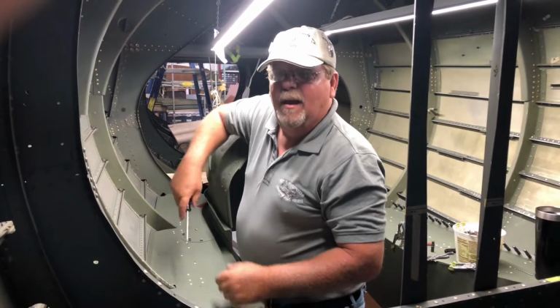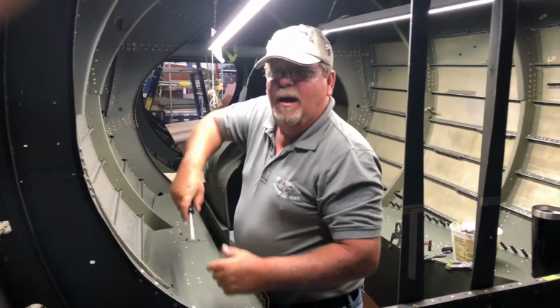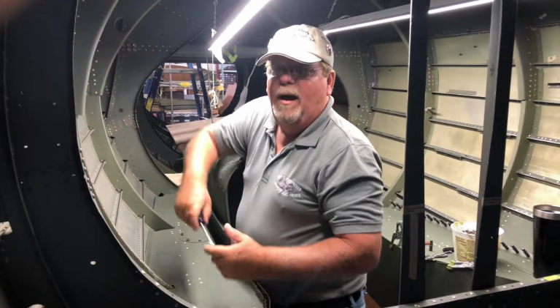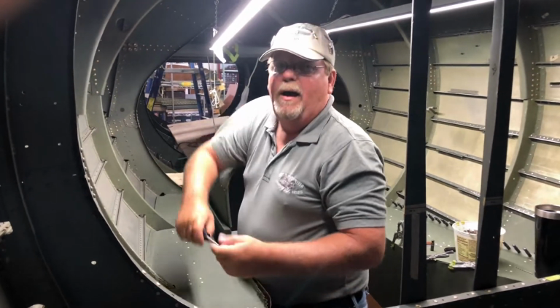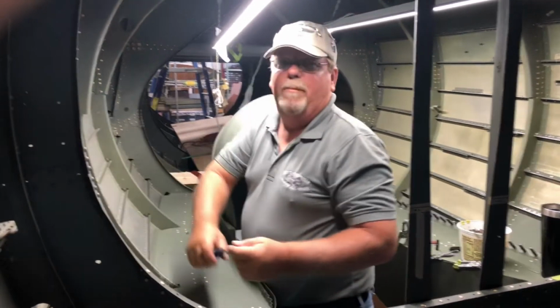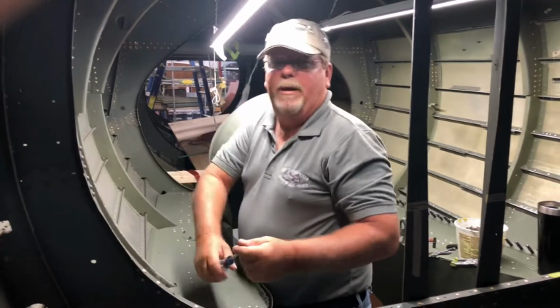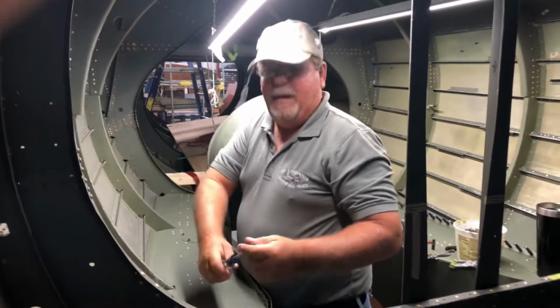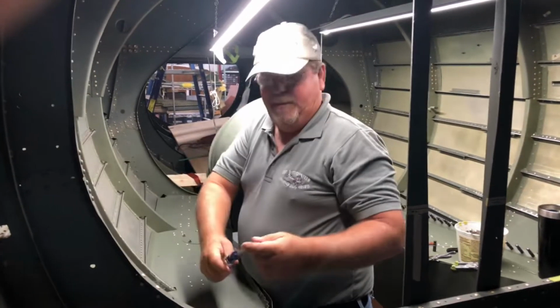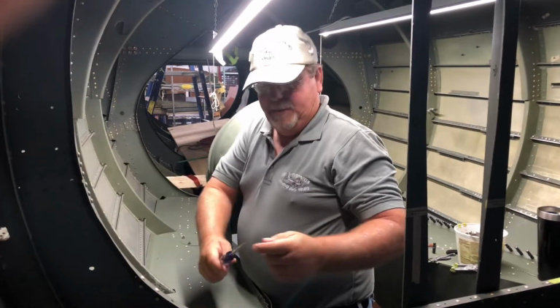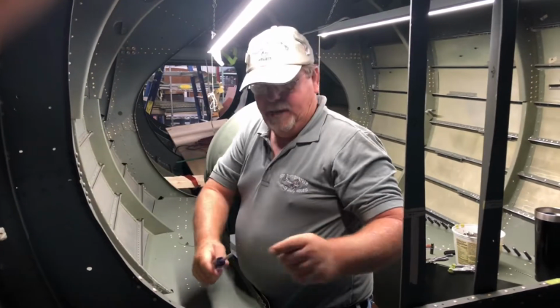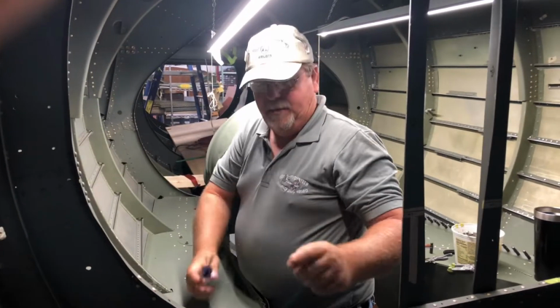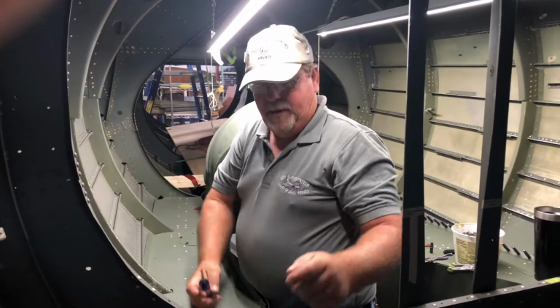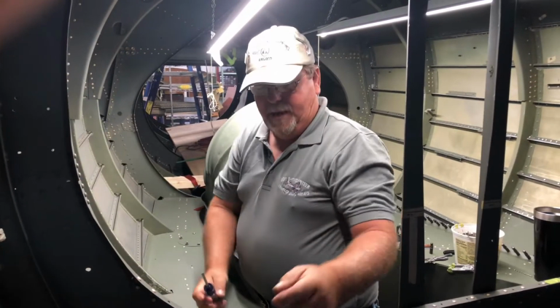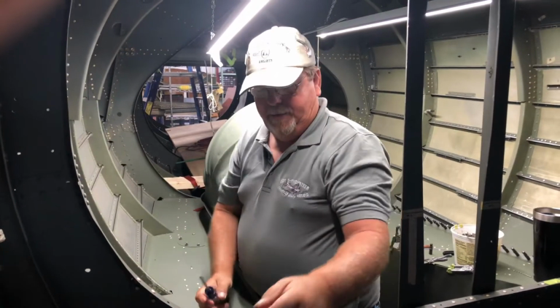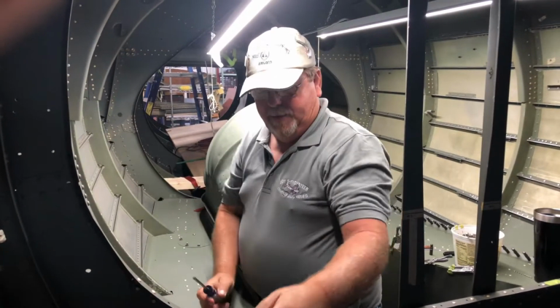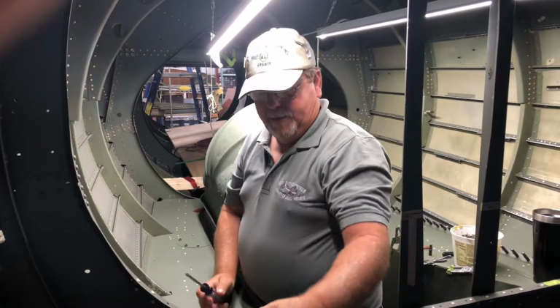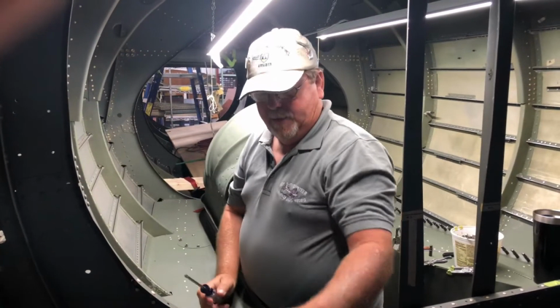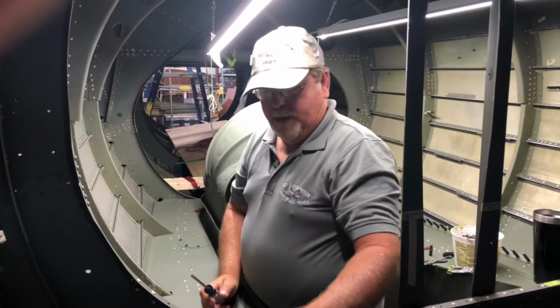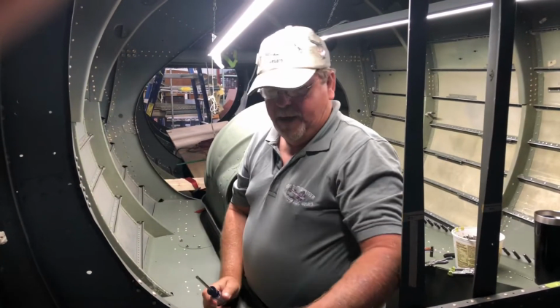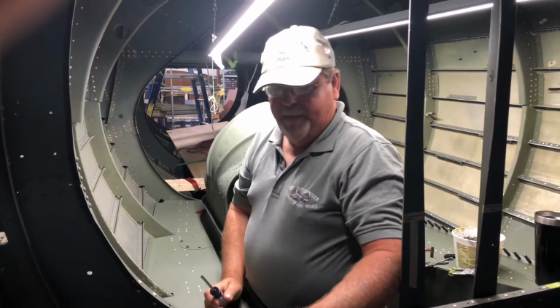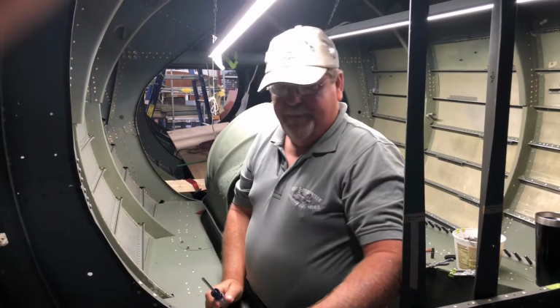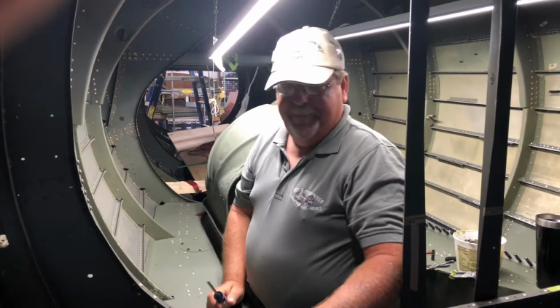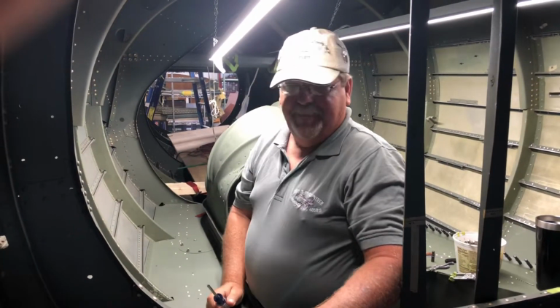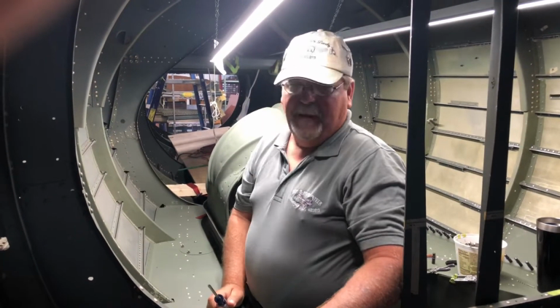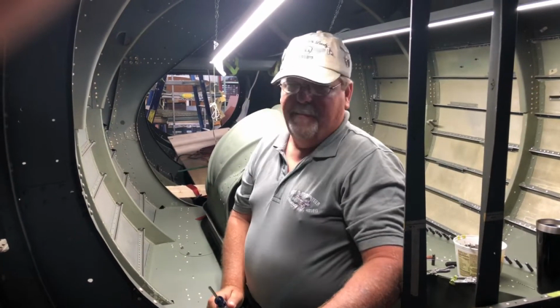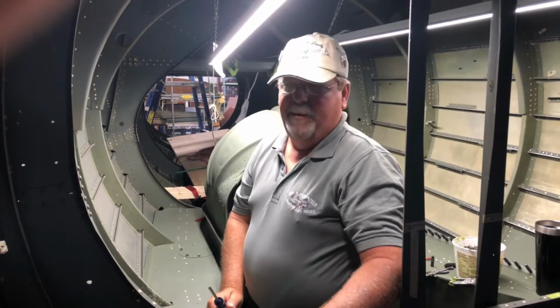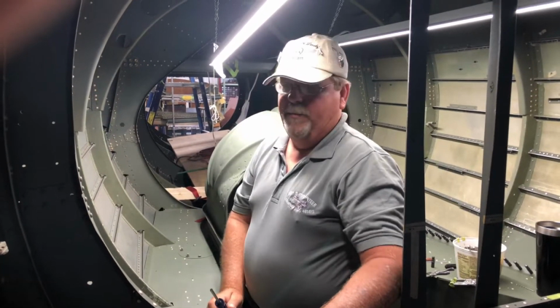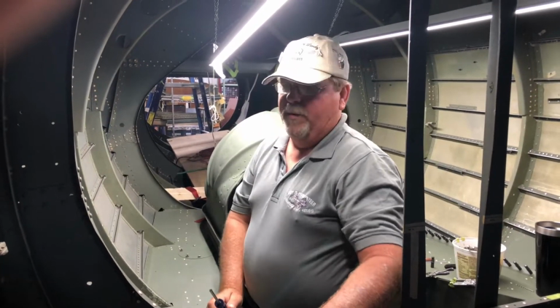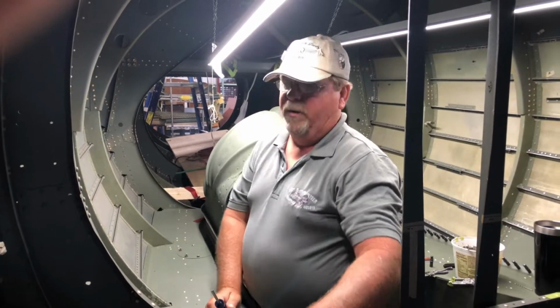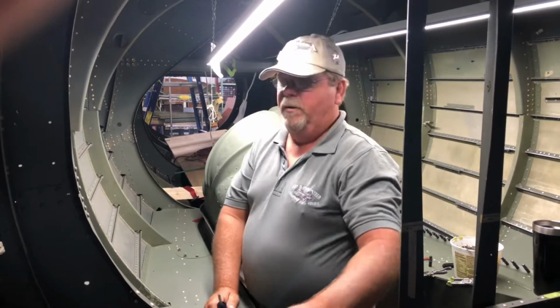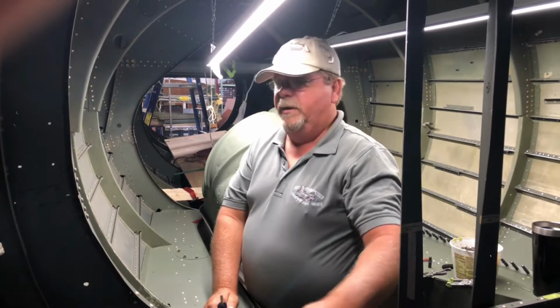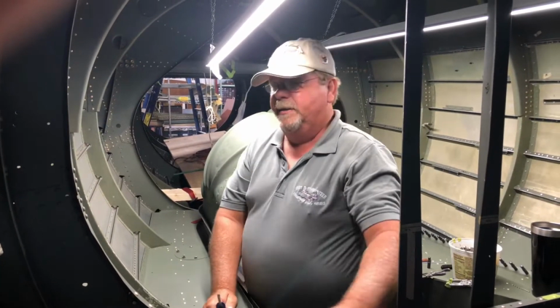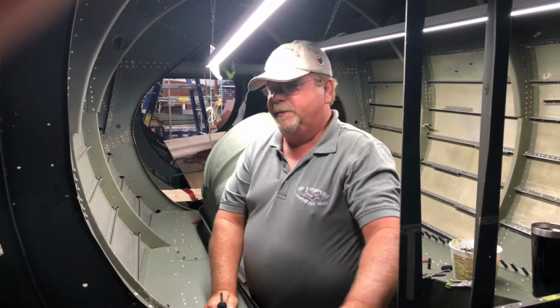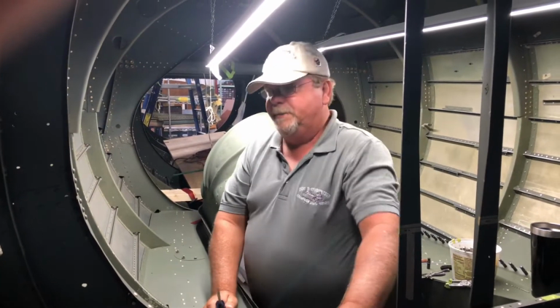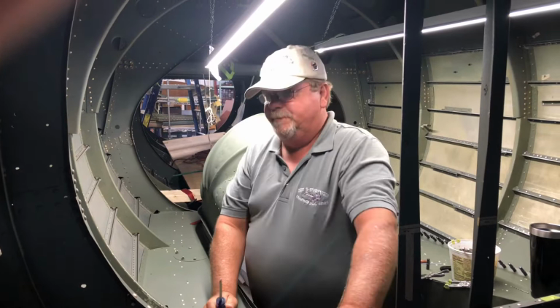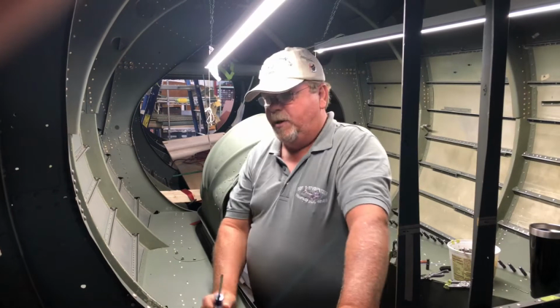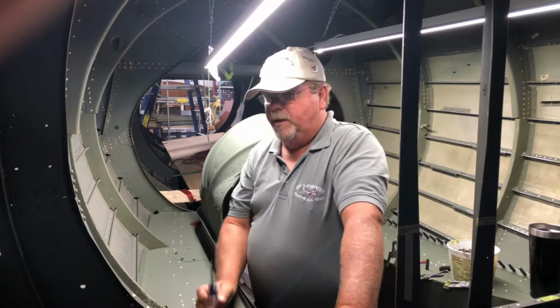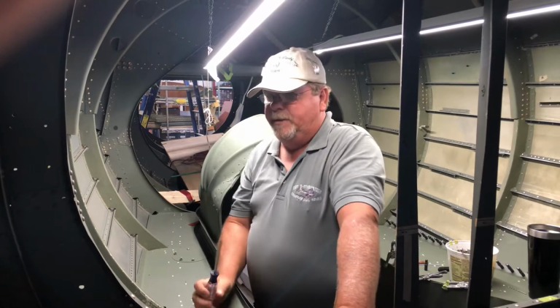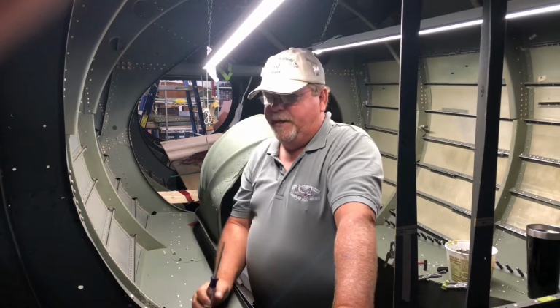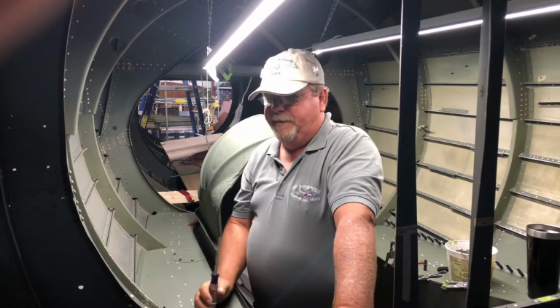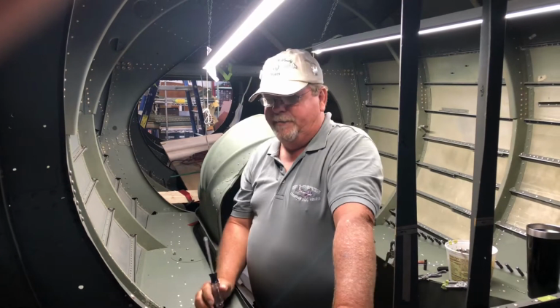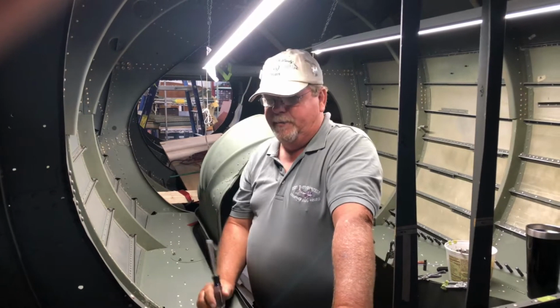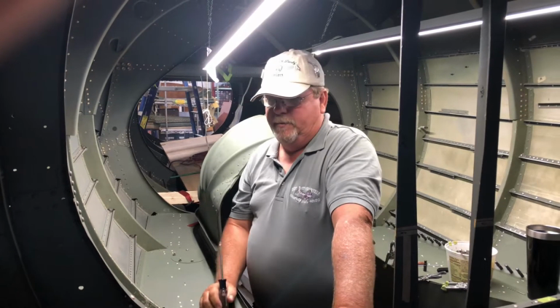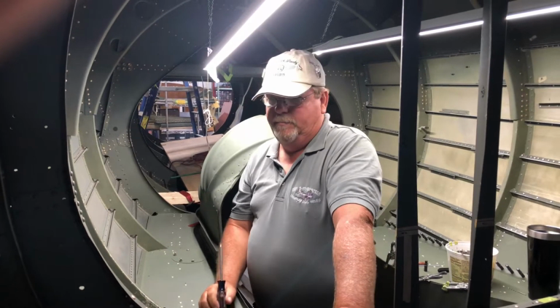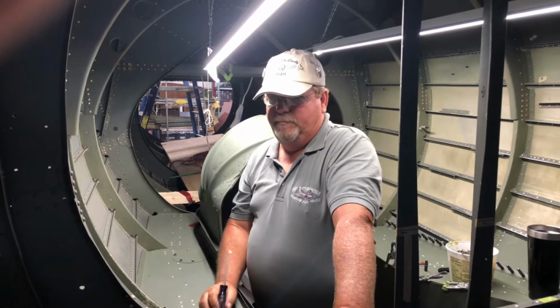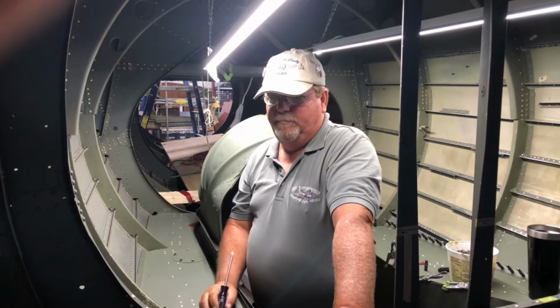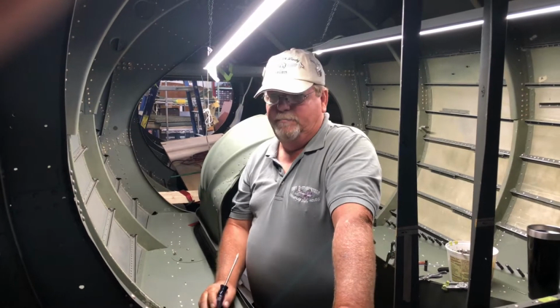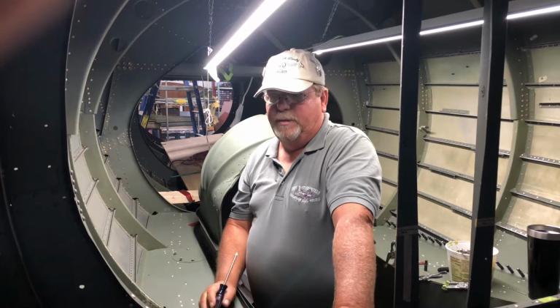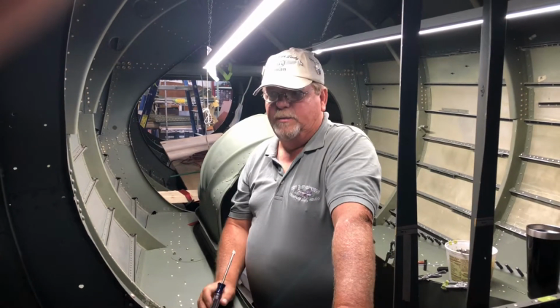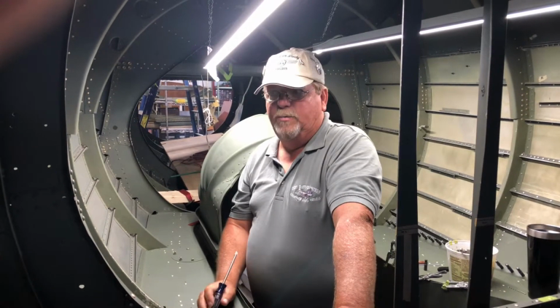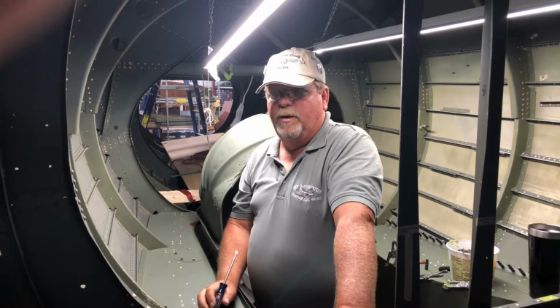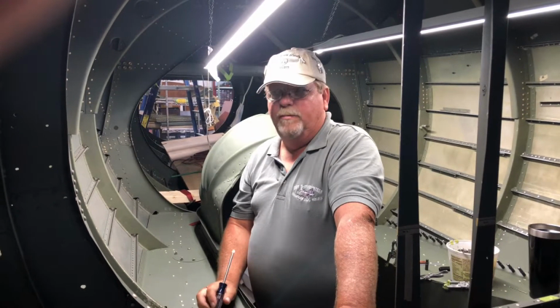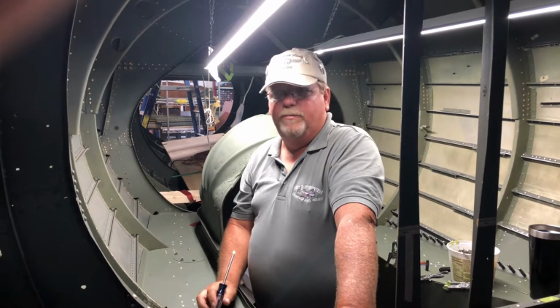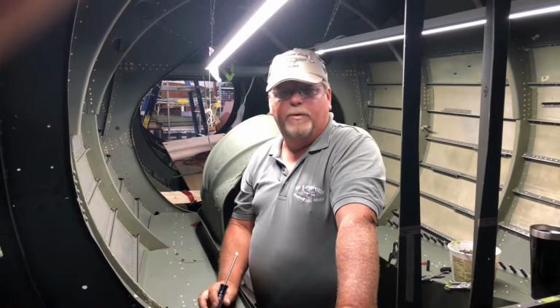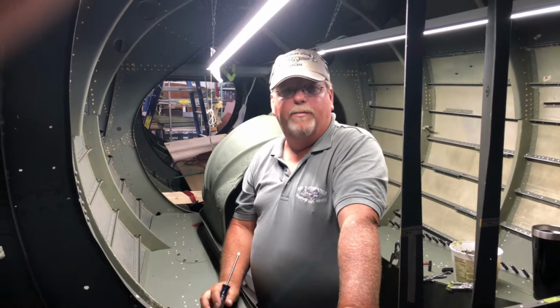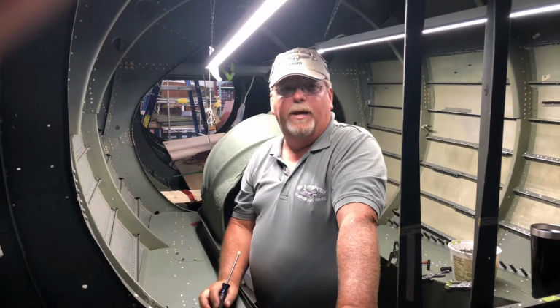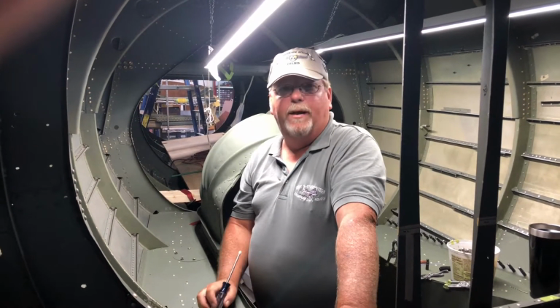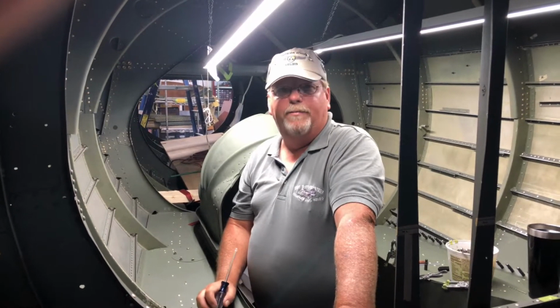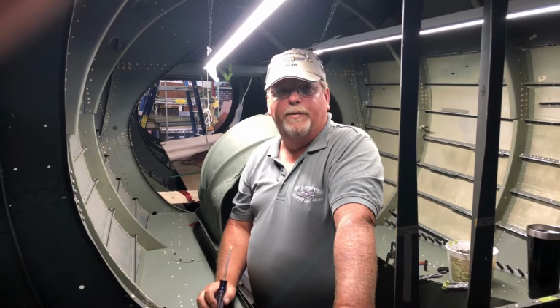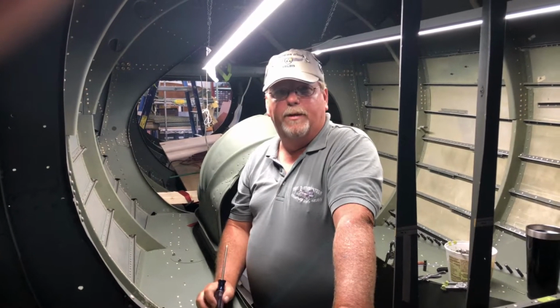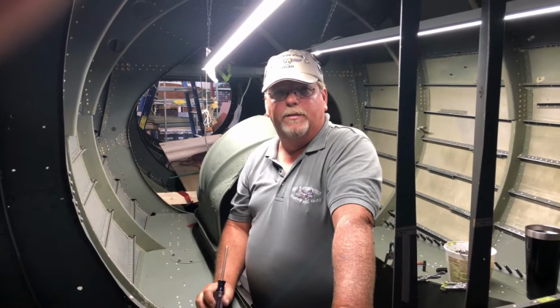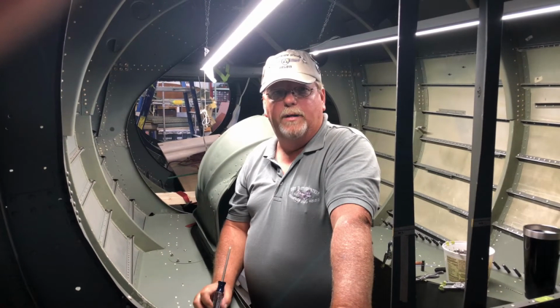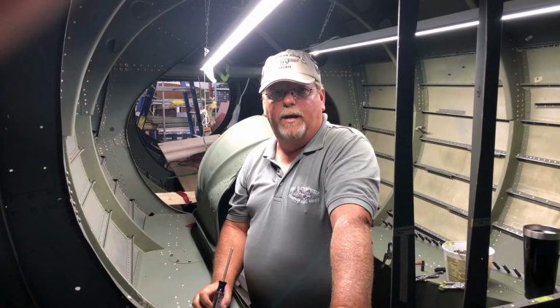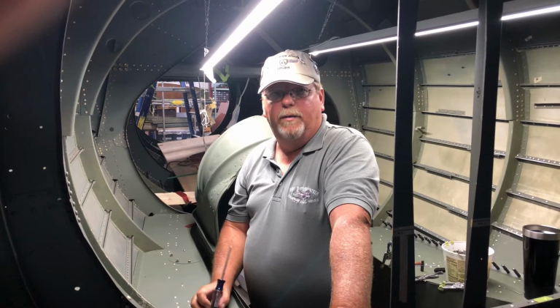Hi, my name is Dale Davis. I've been working on this project for about 12, 12 and a half years now.